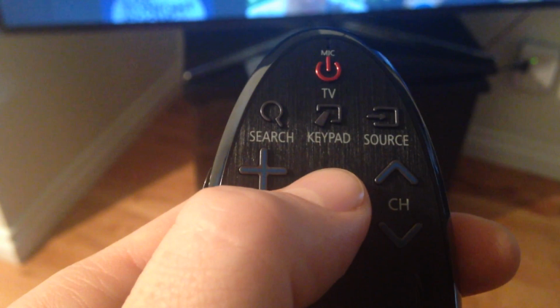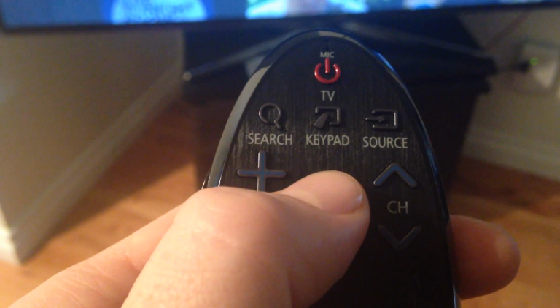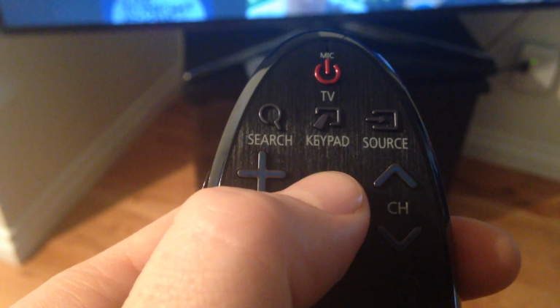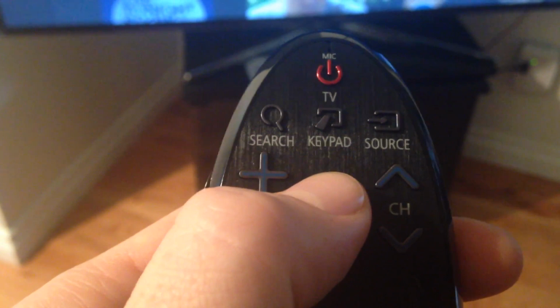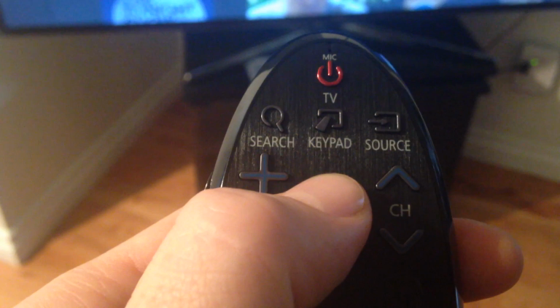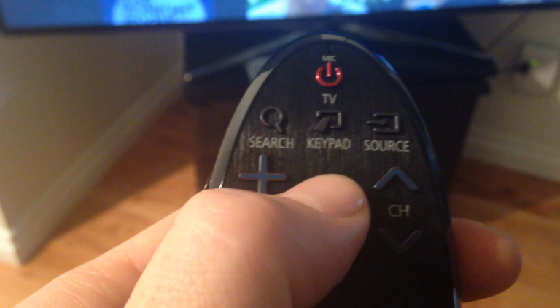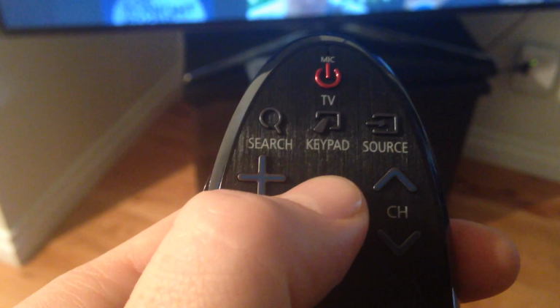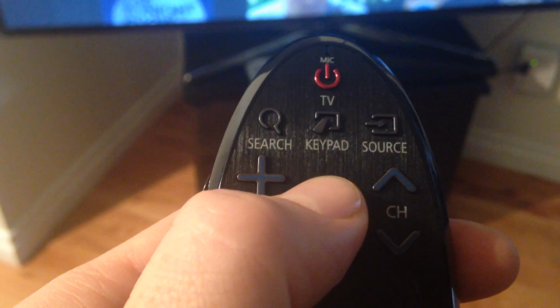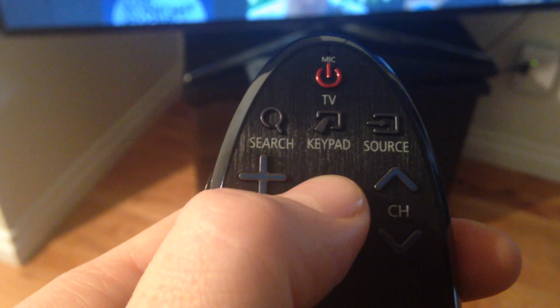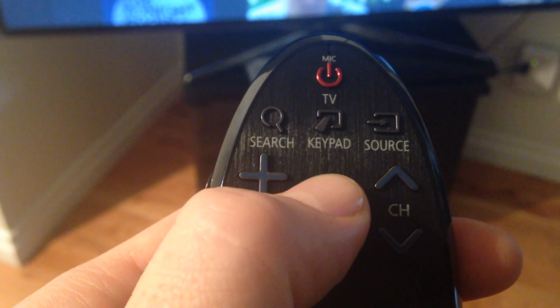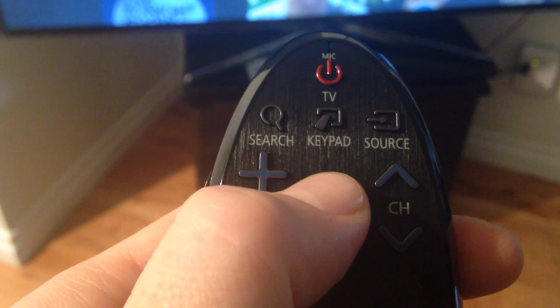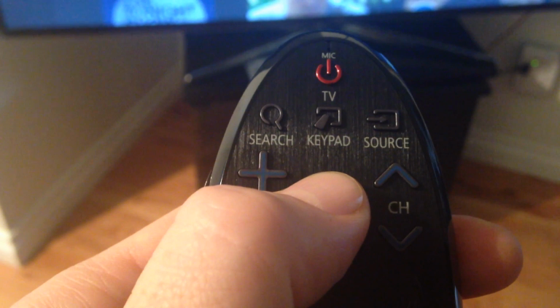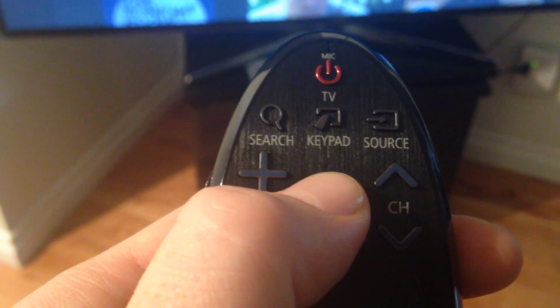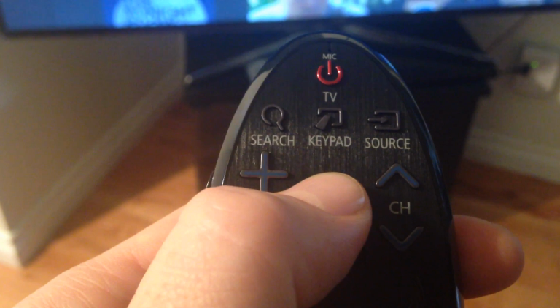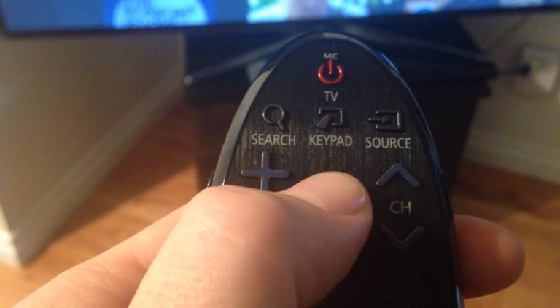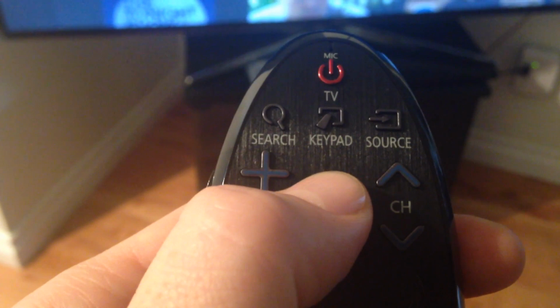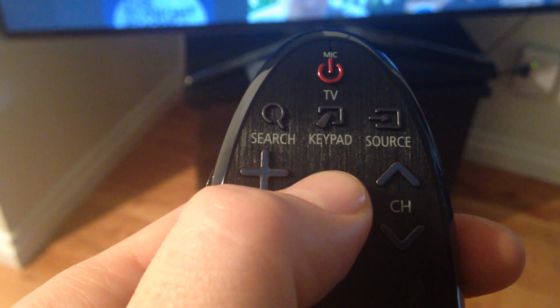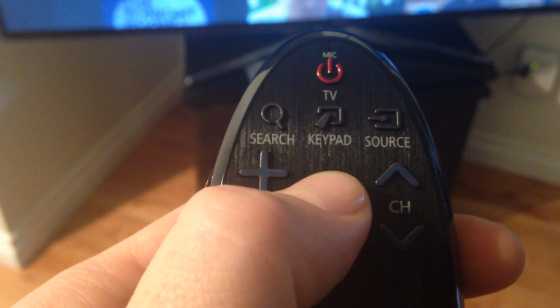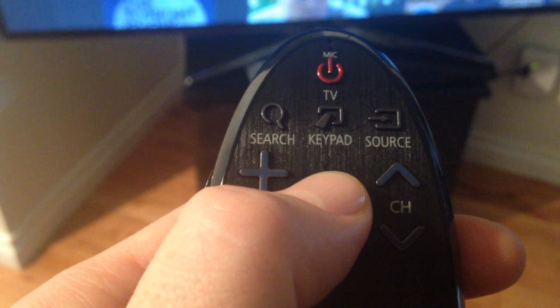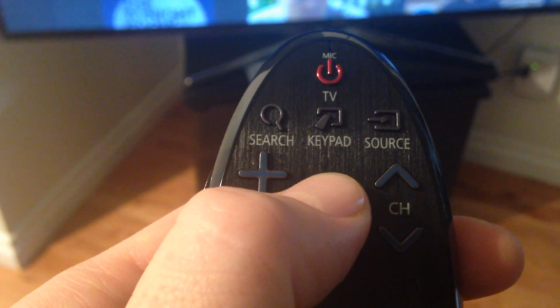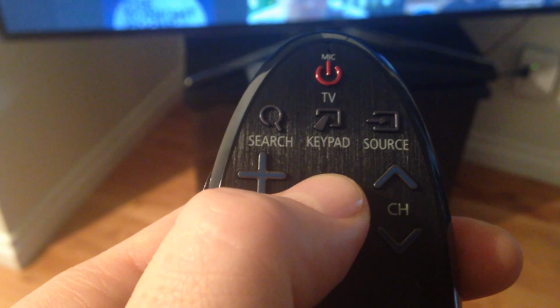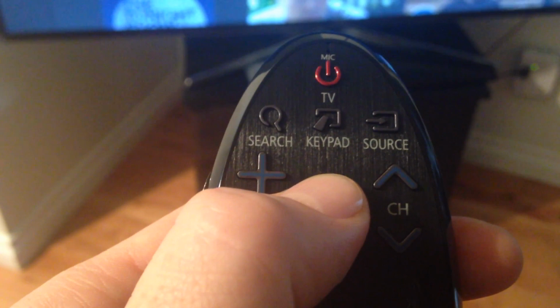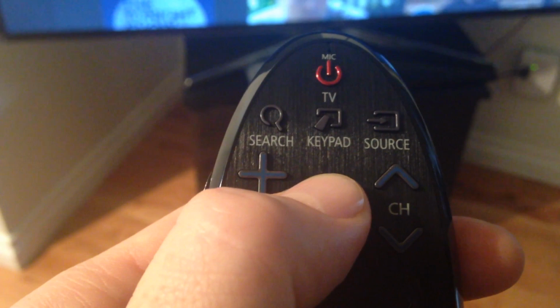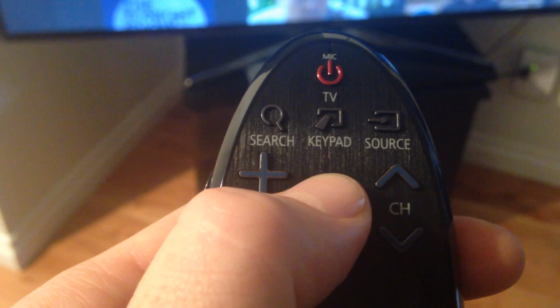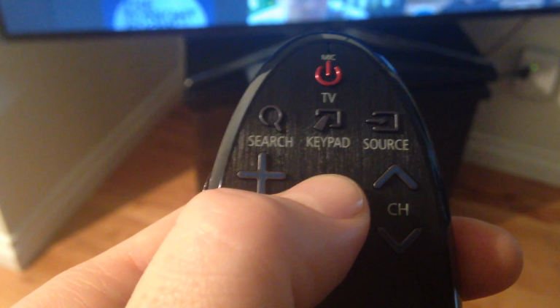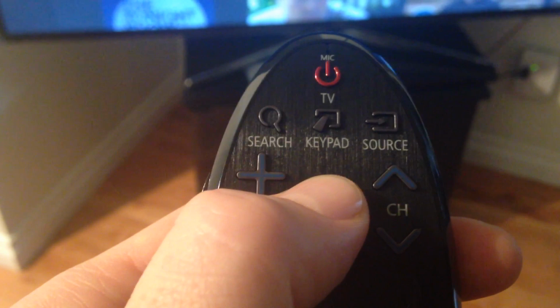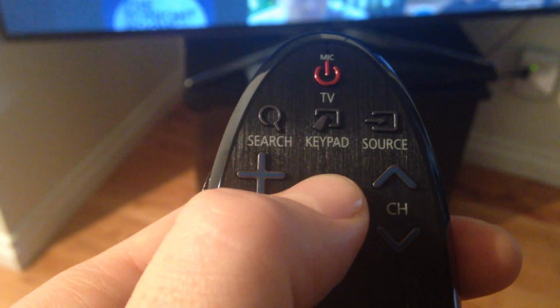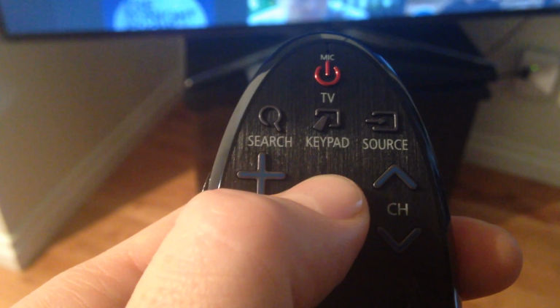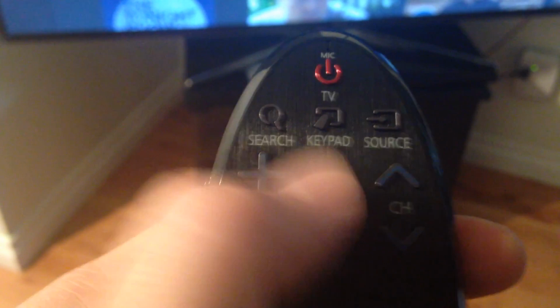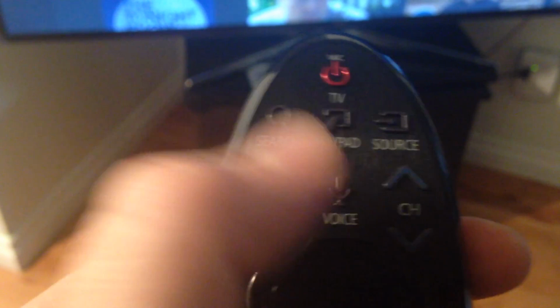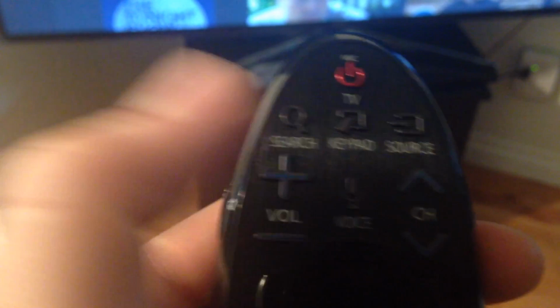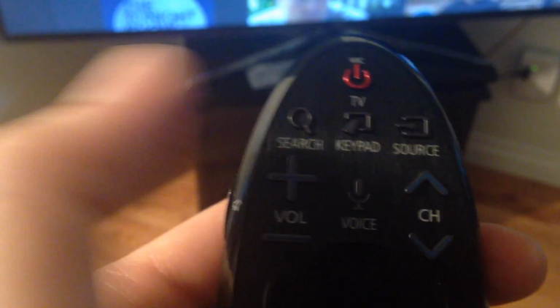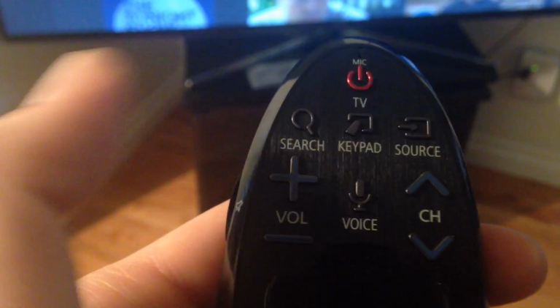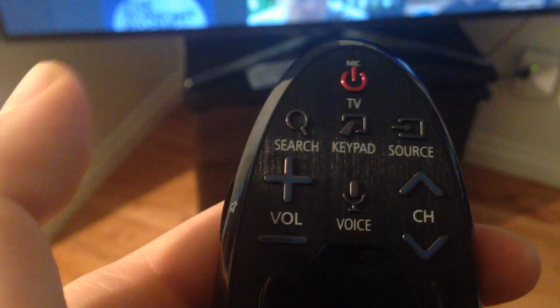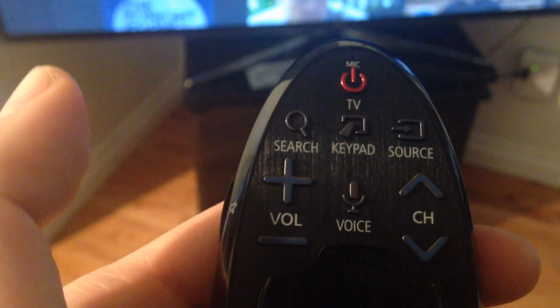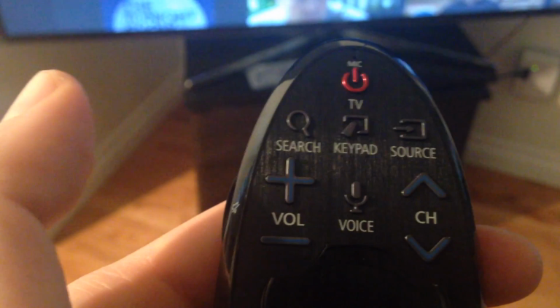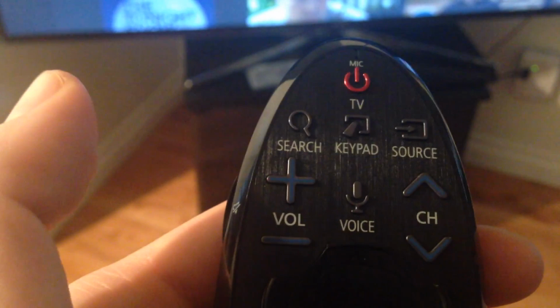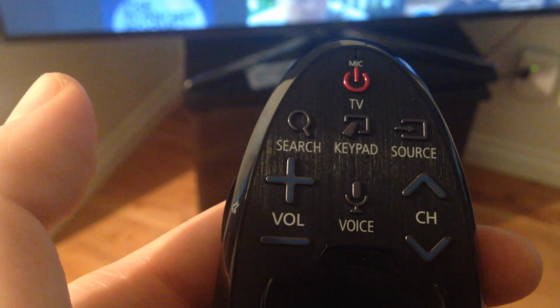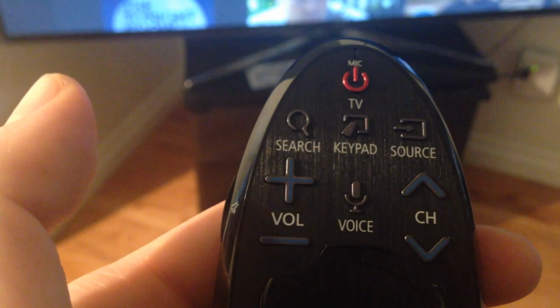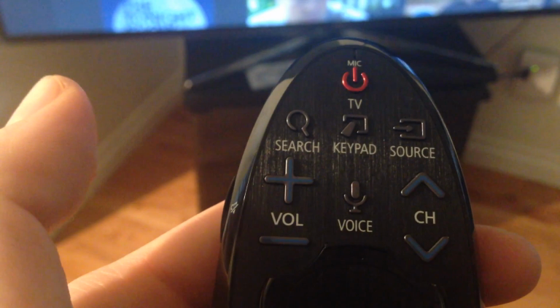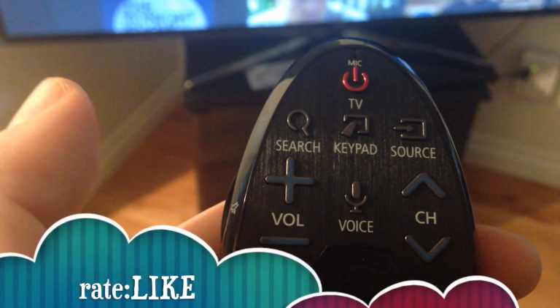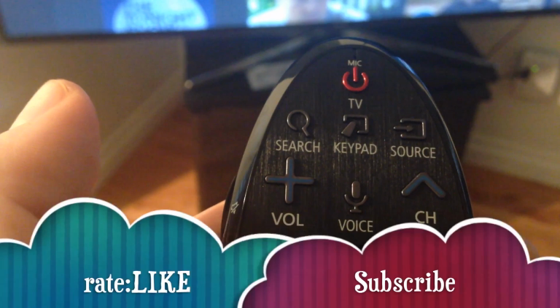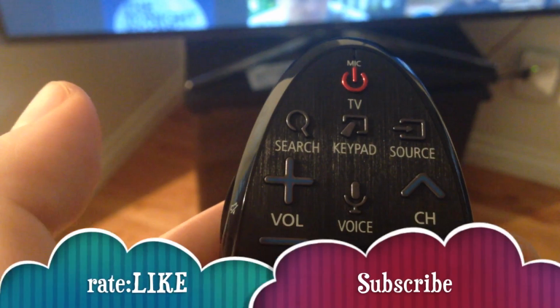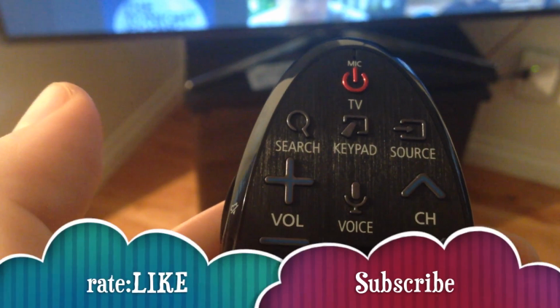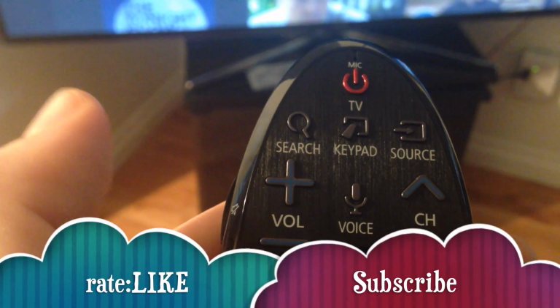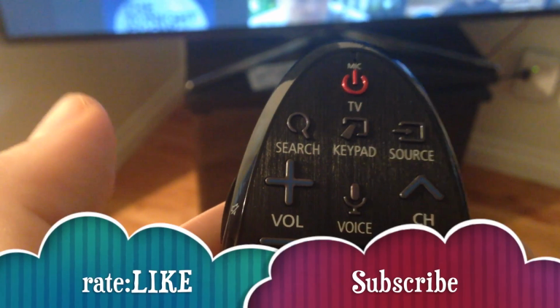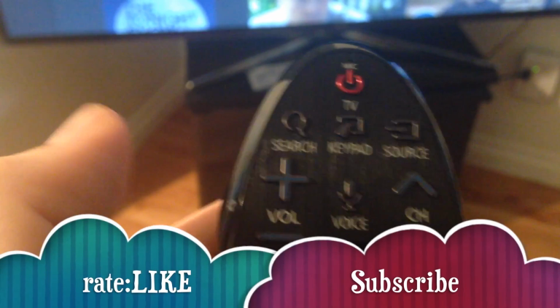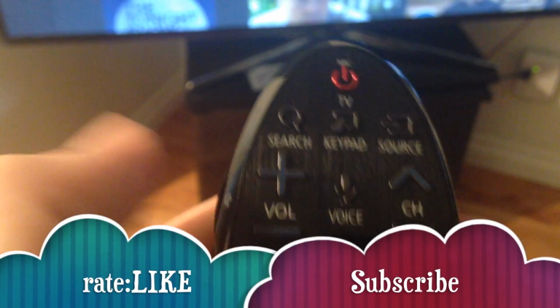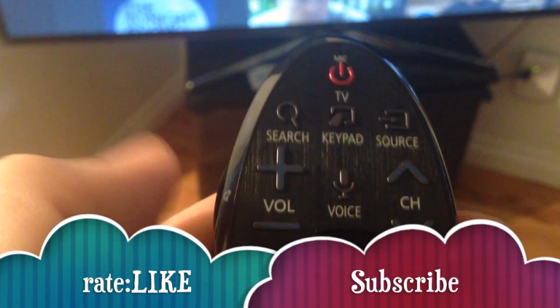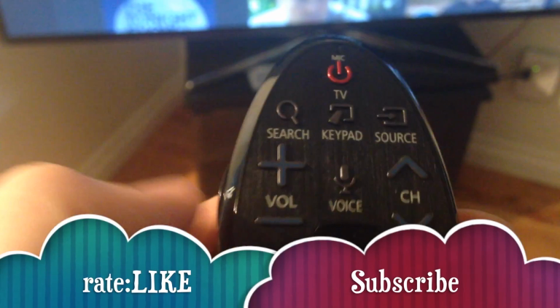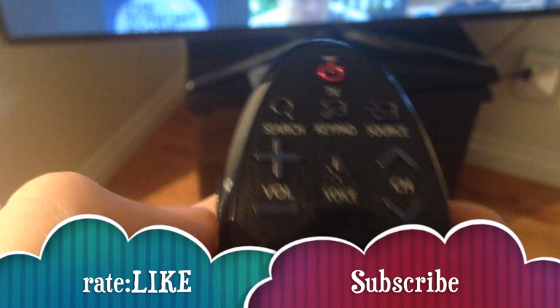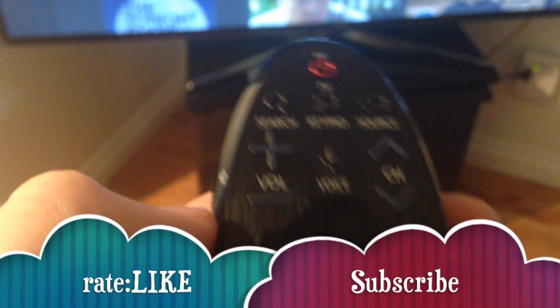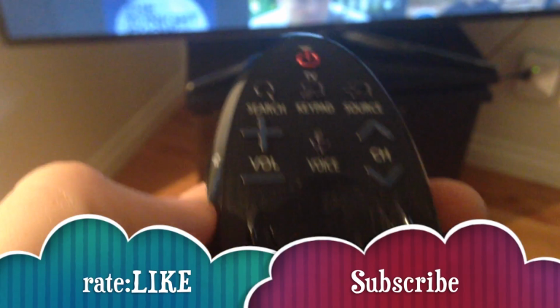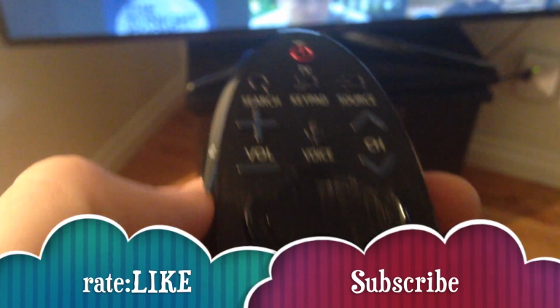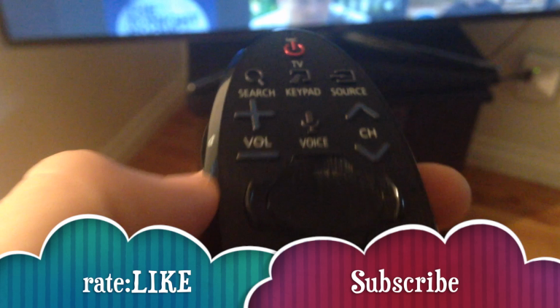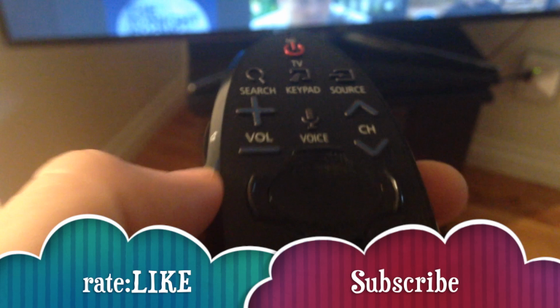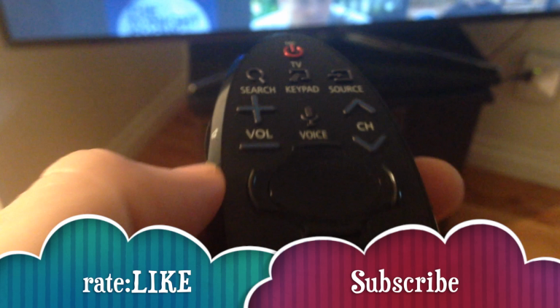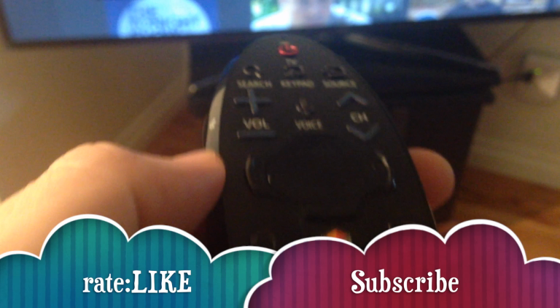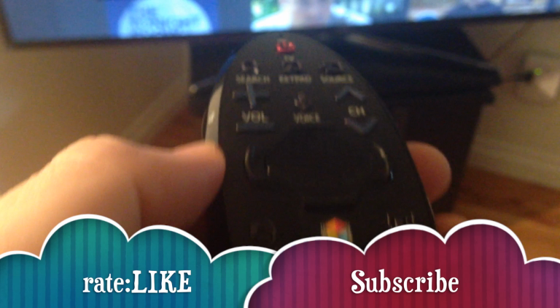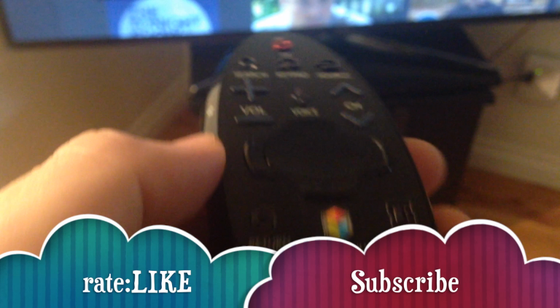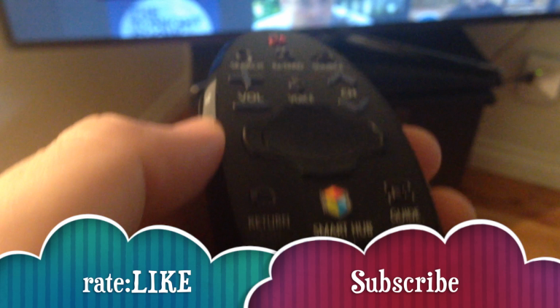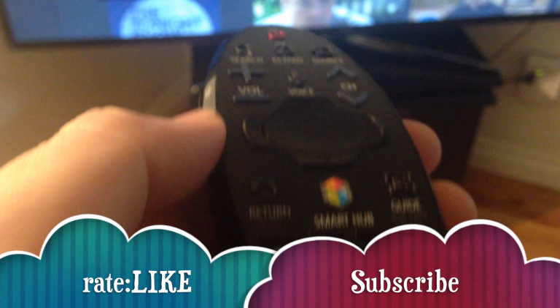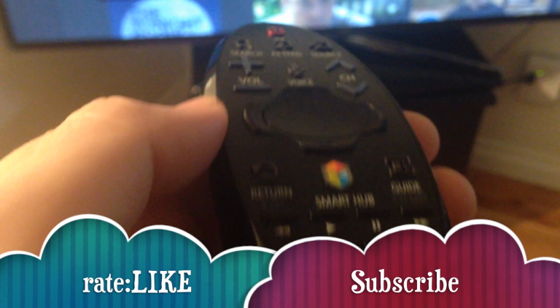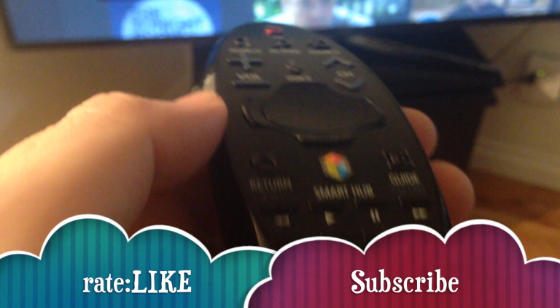That's it for this setup. Press your power button to turn it off. If you guys have any questions or comments, please write them below, and don't forget to subscribe and rate. Thank you.